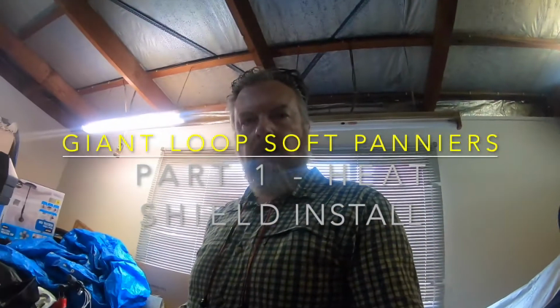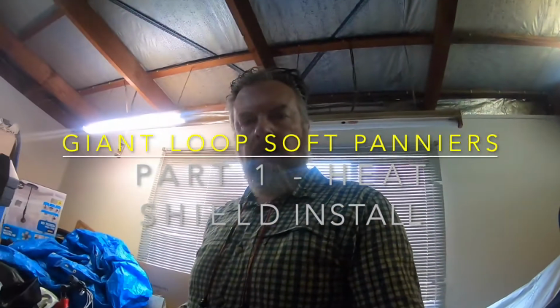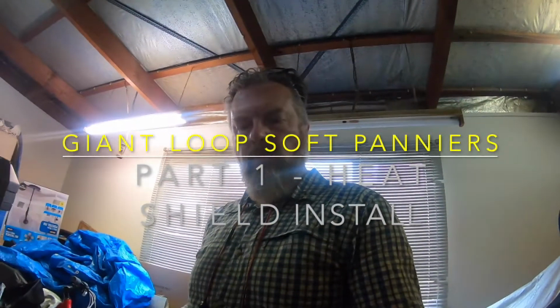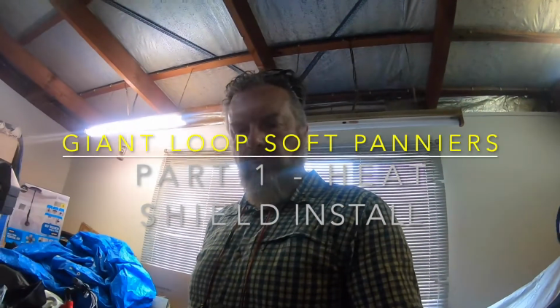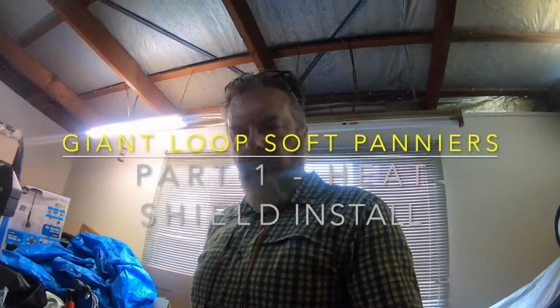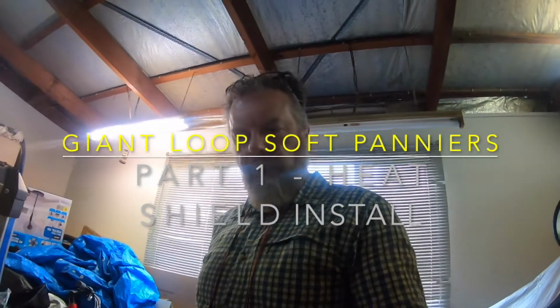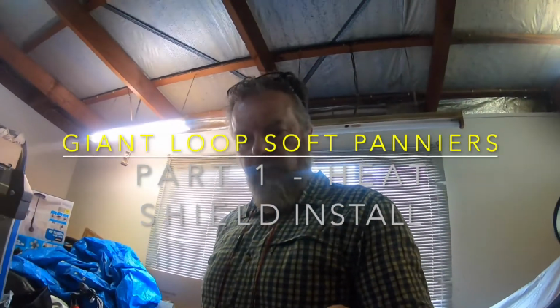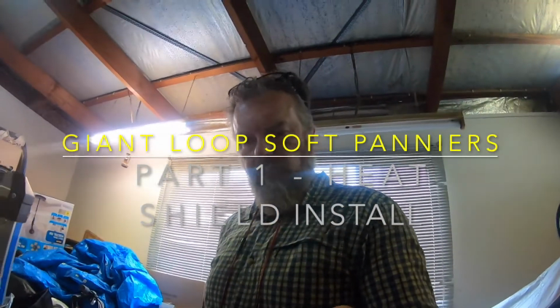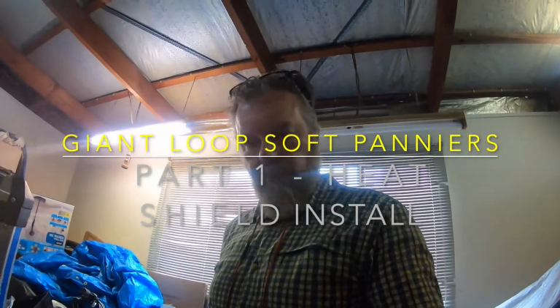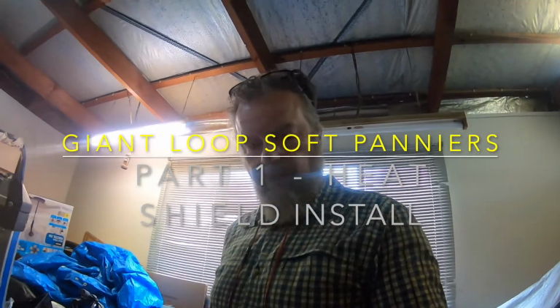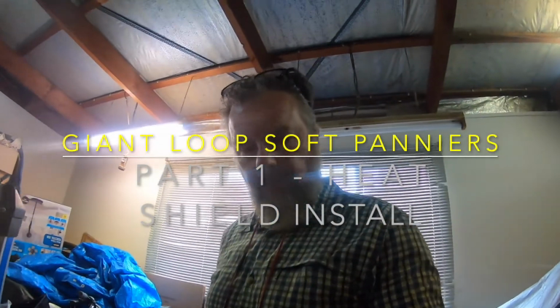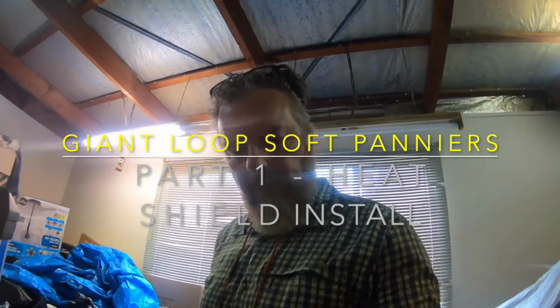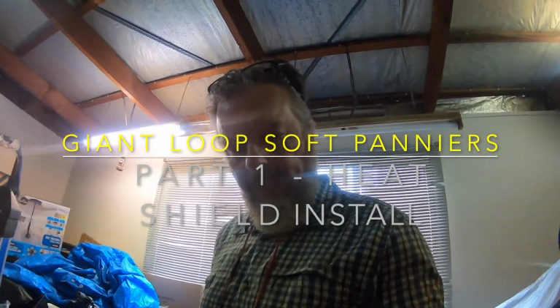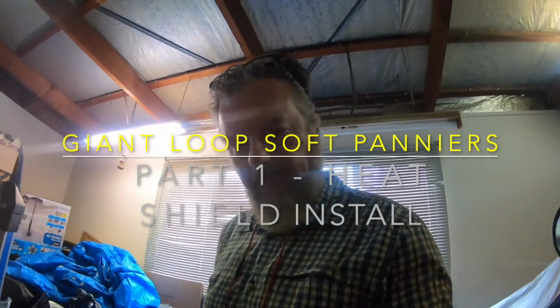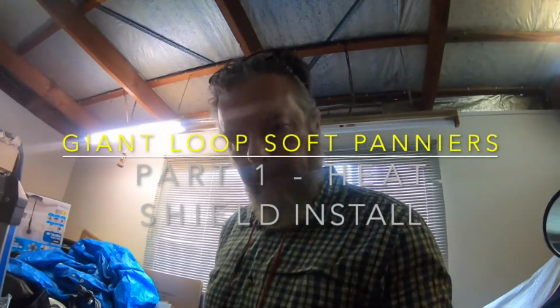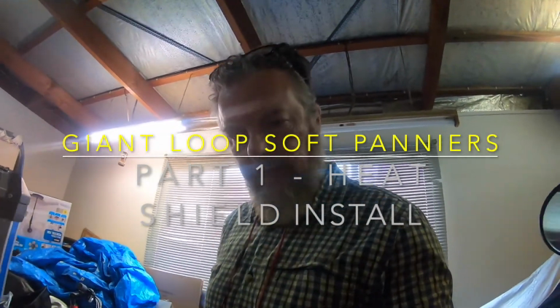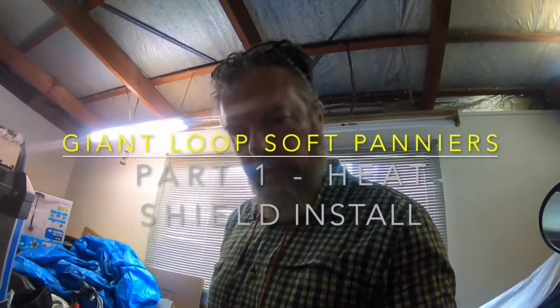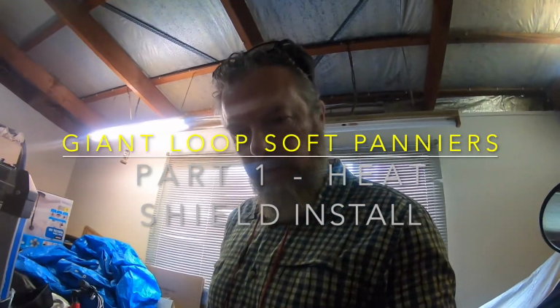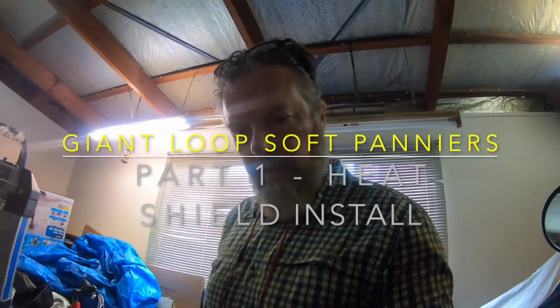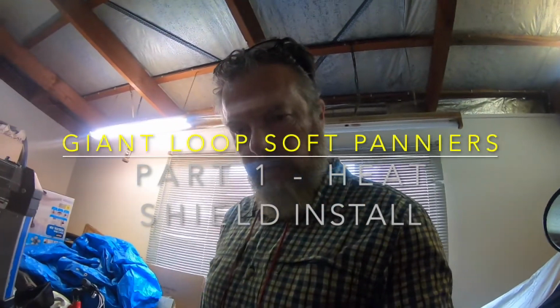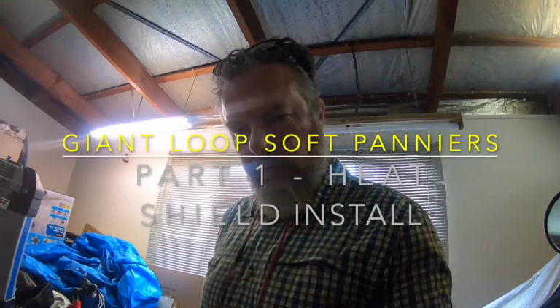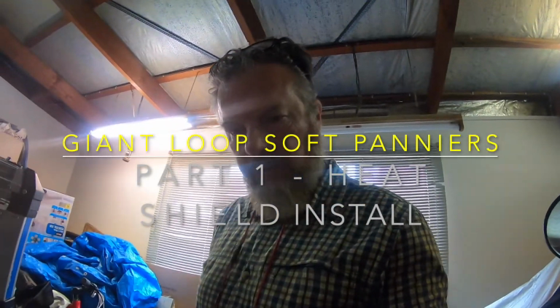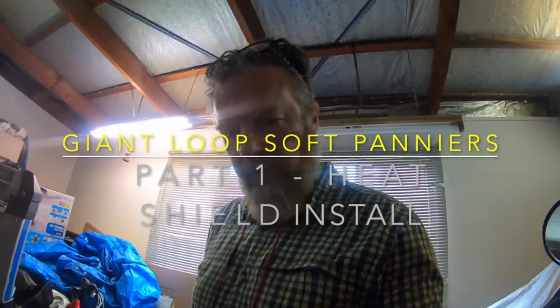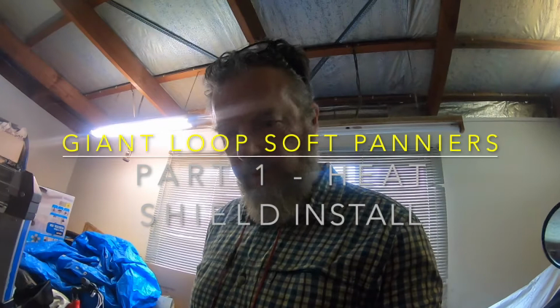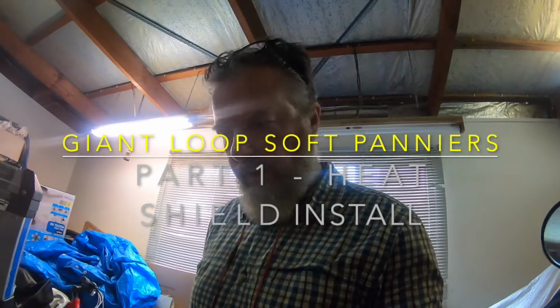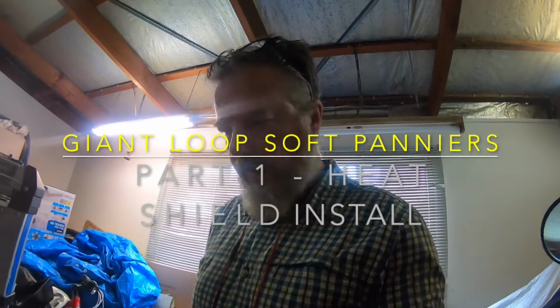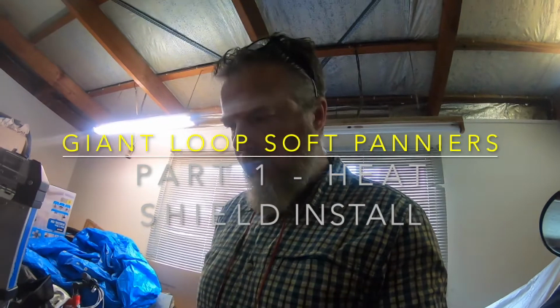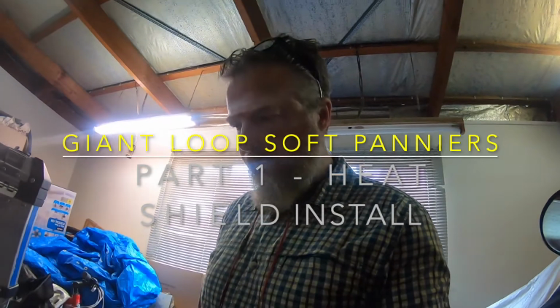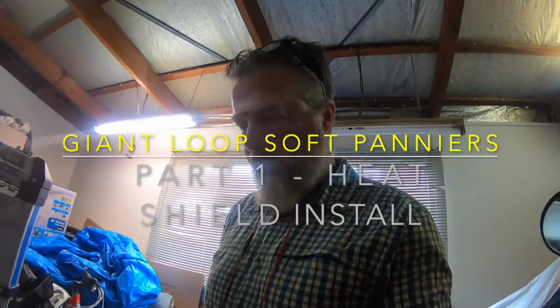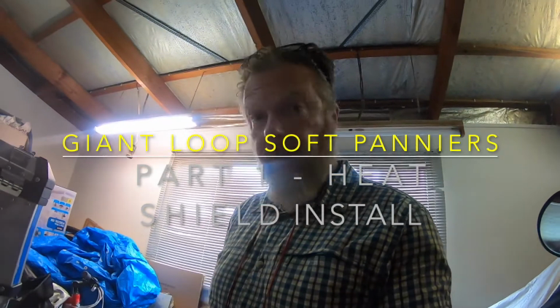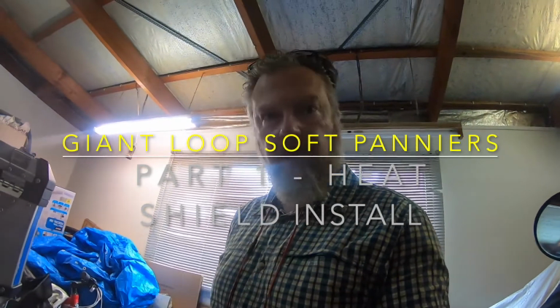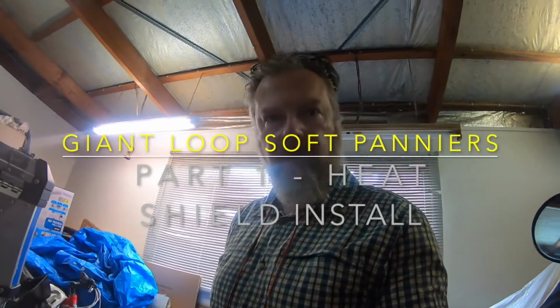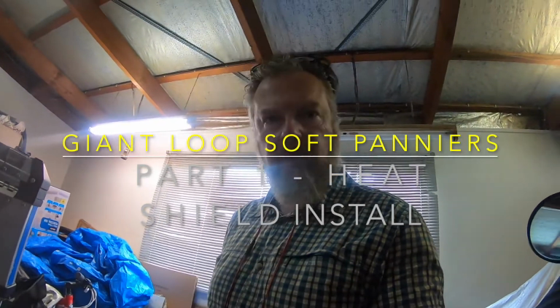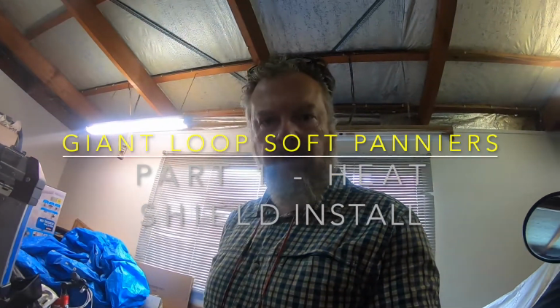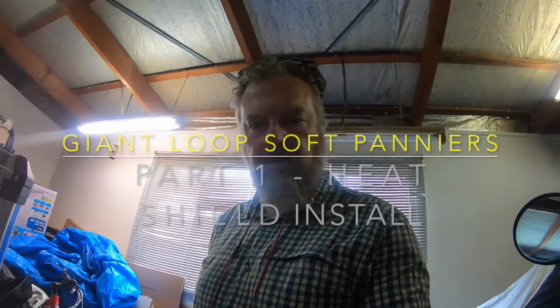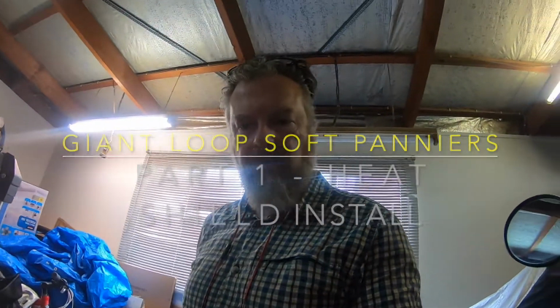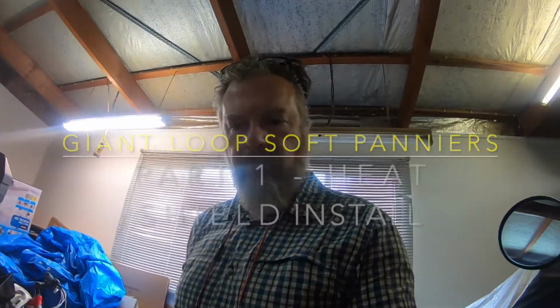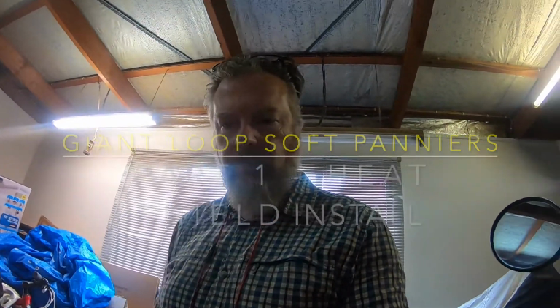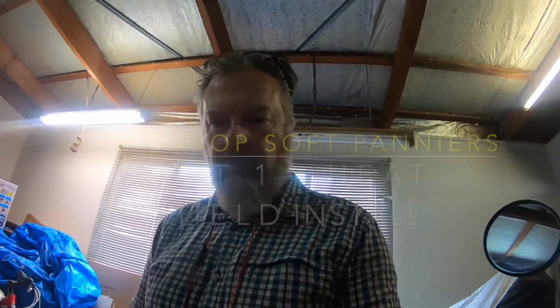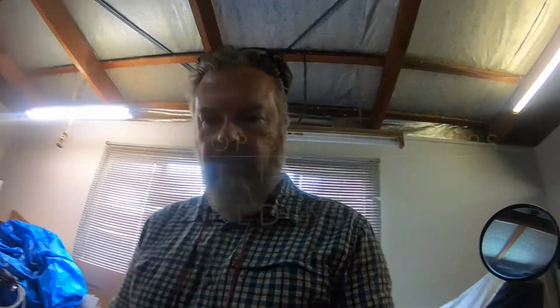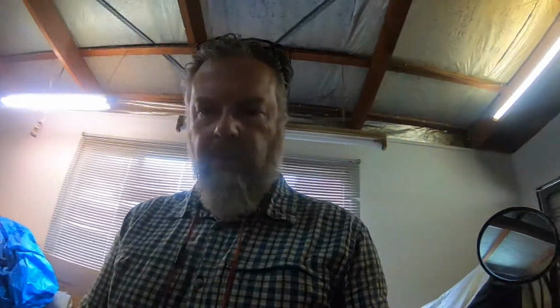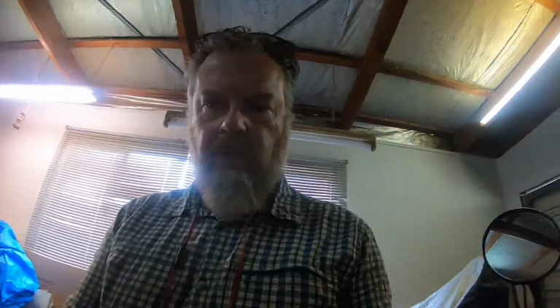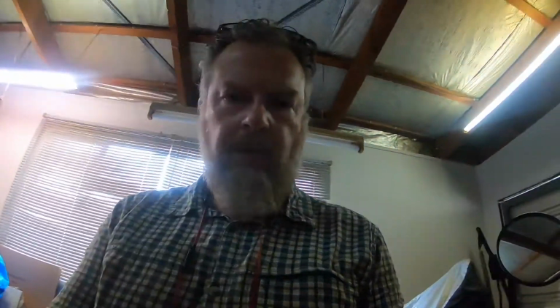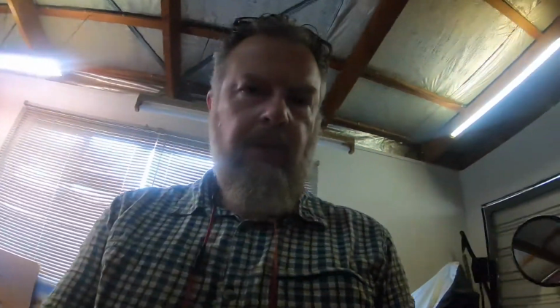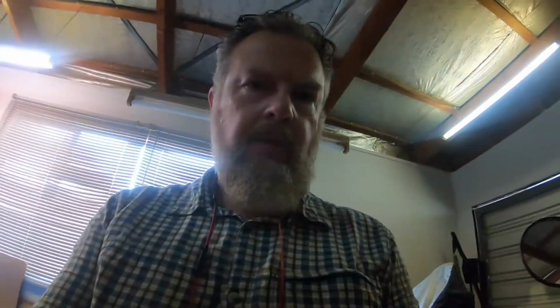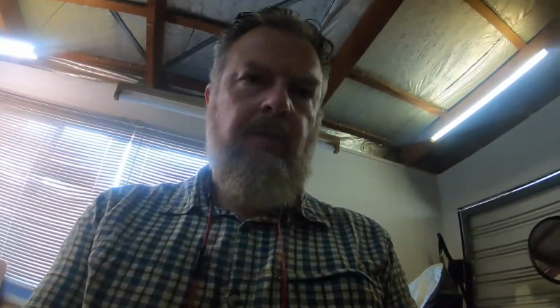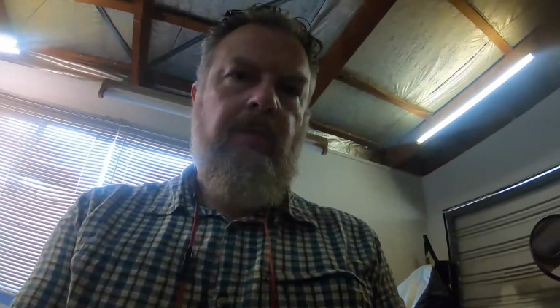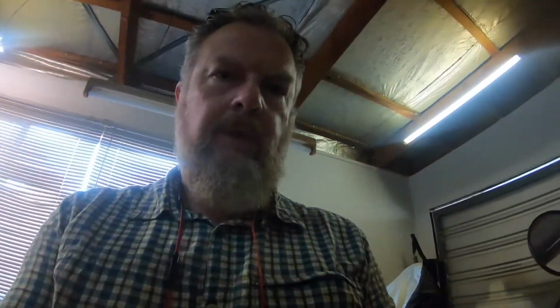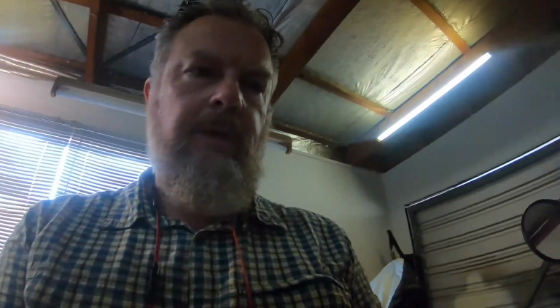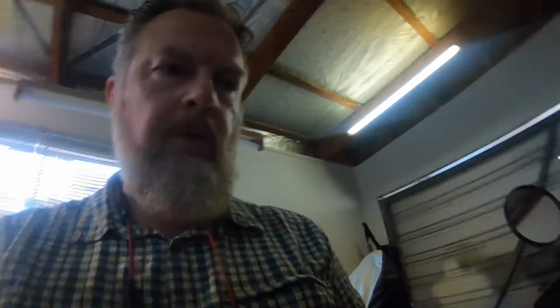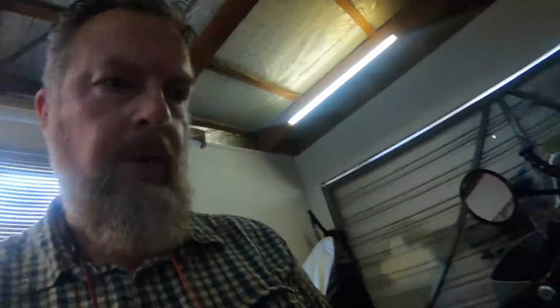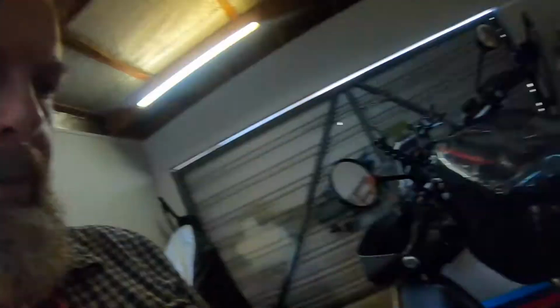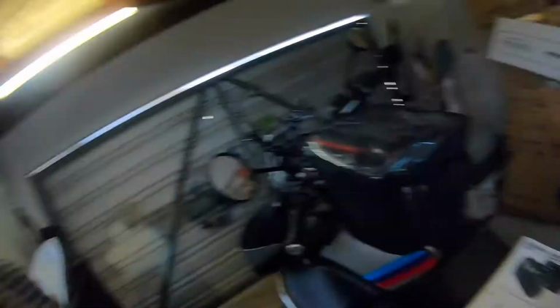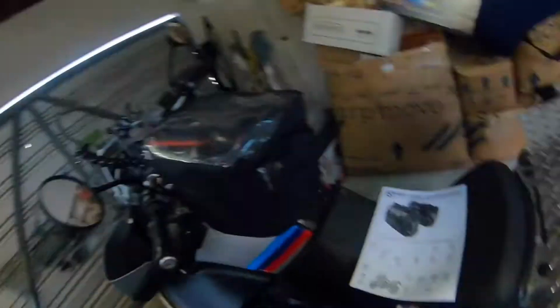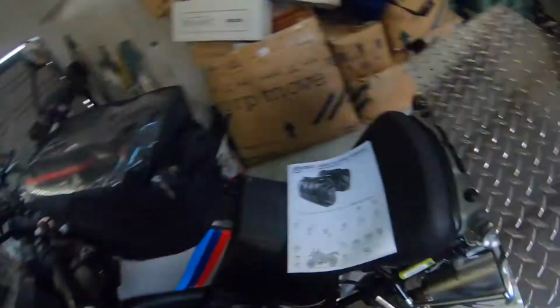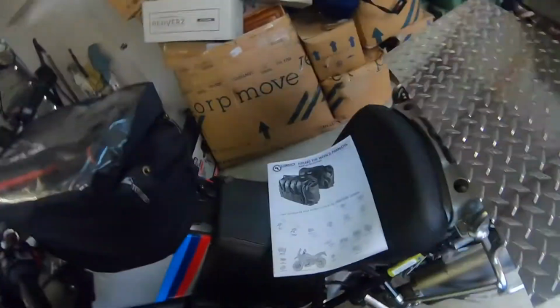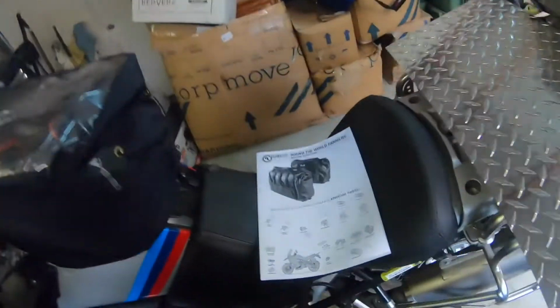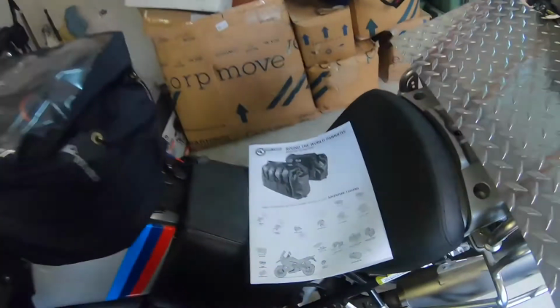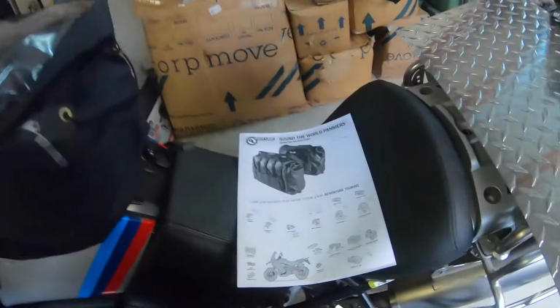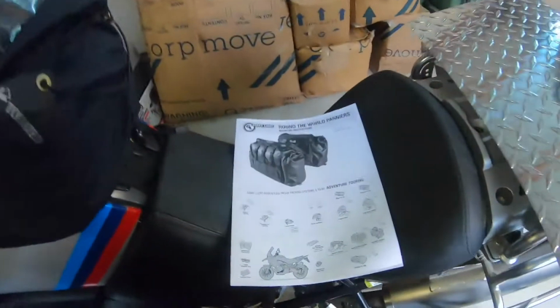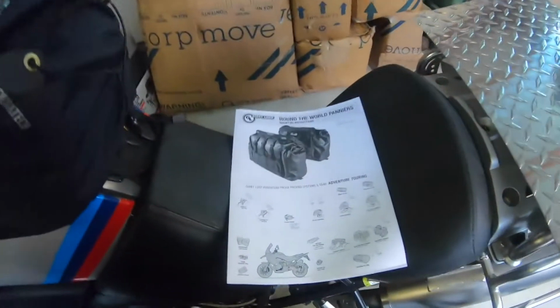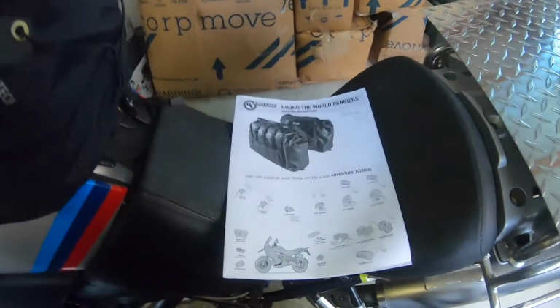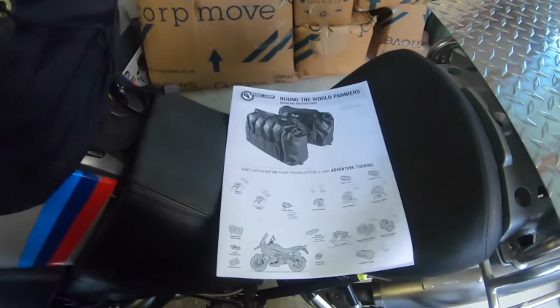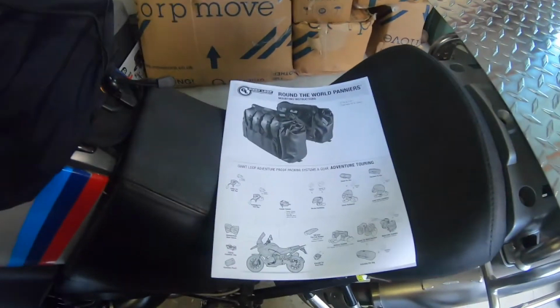Welcome to the channel. Today is install day for the Around the World panniers from Giant Loop.